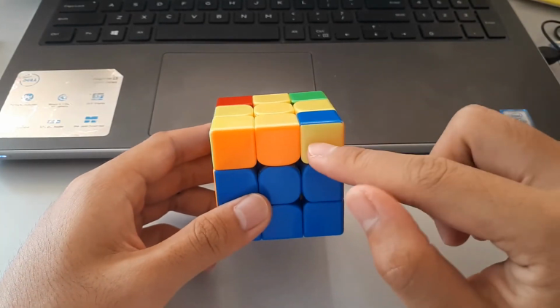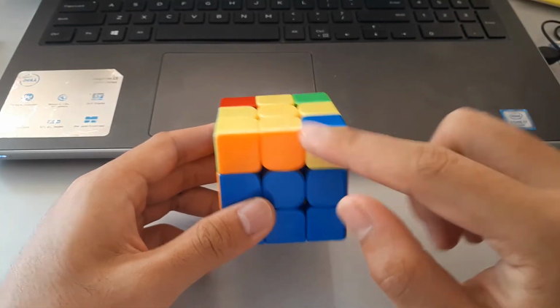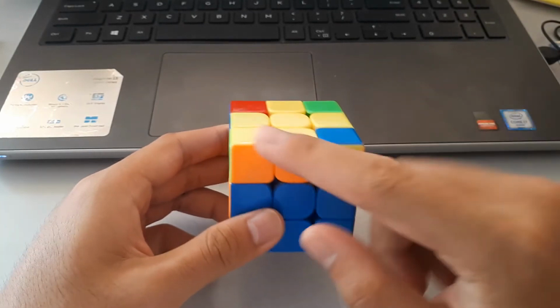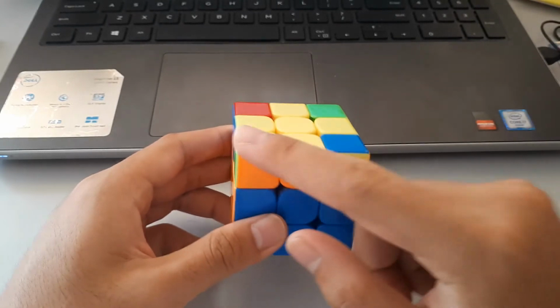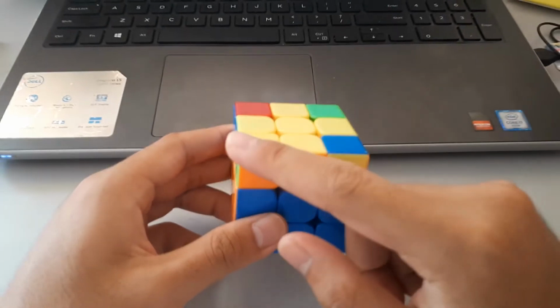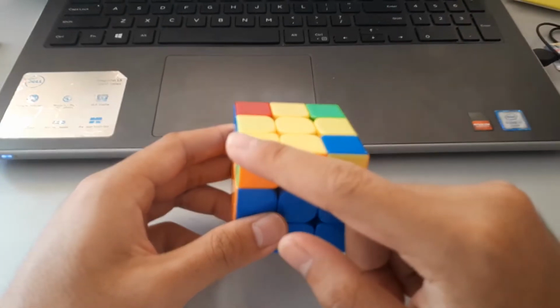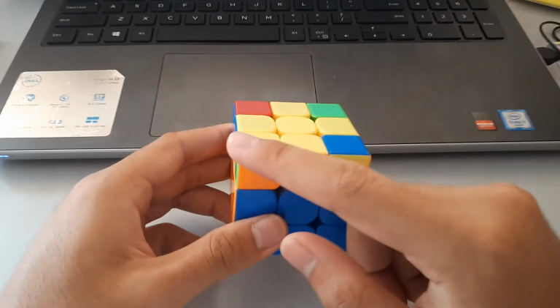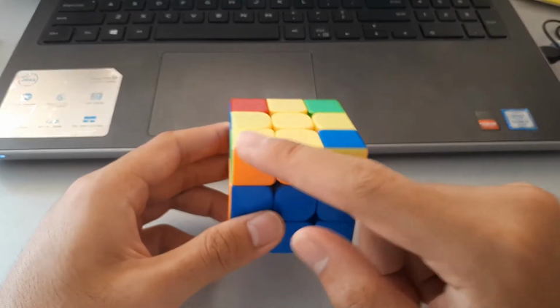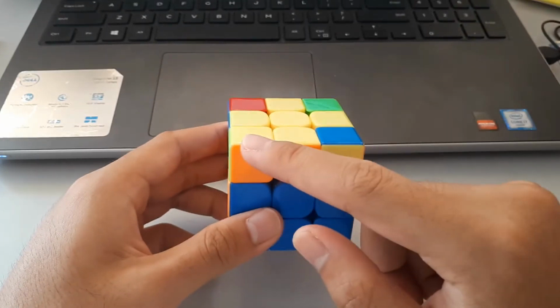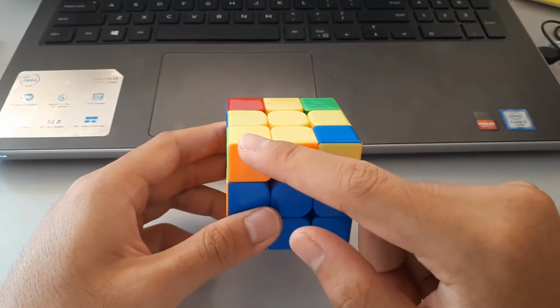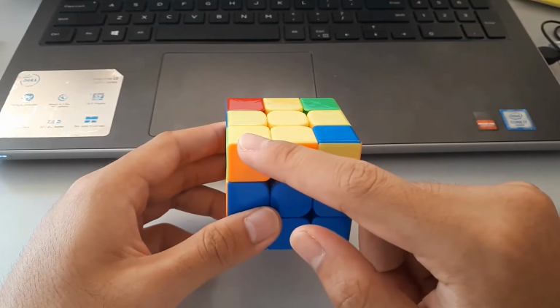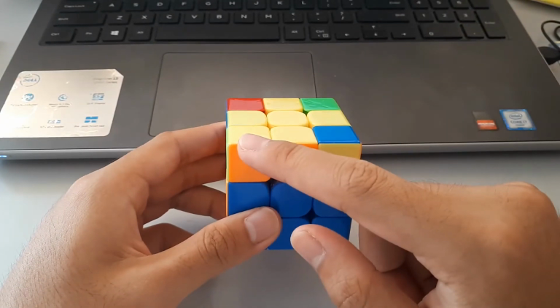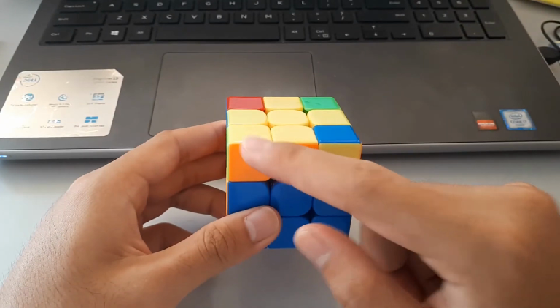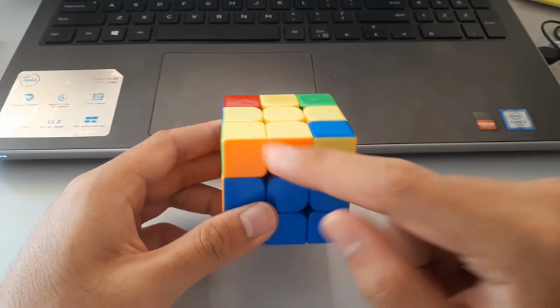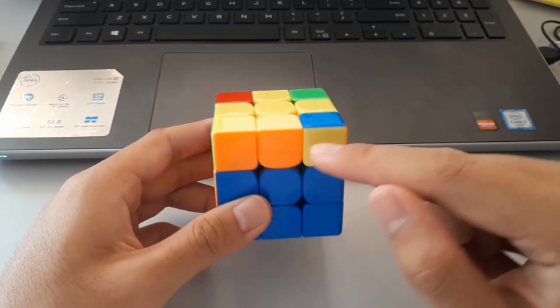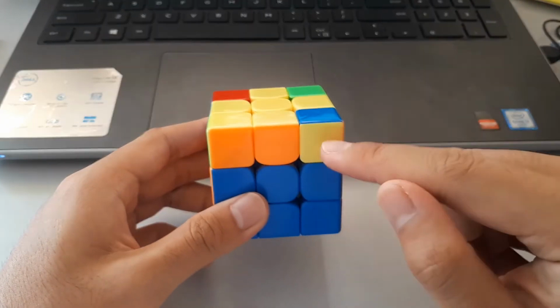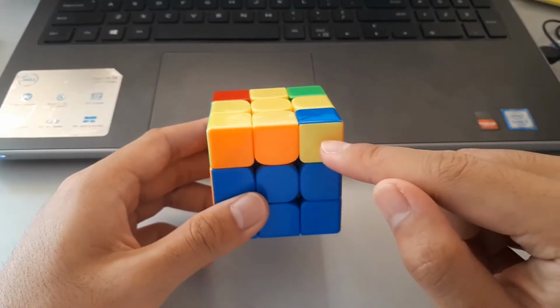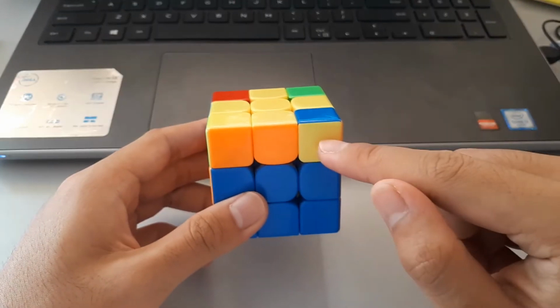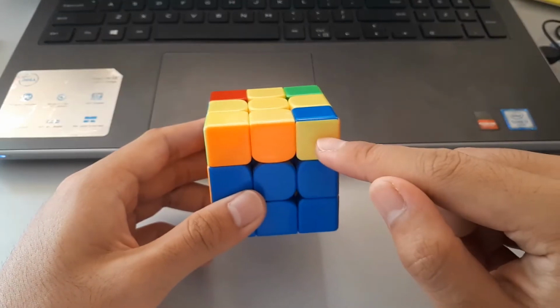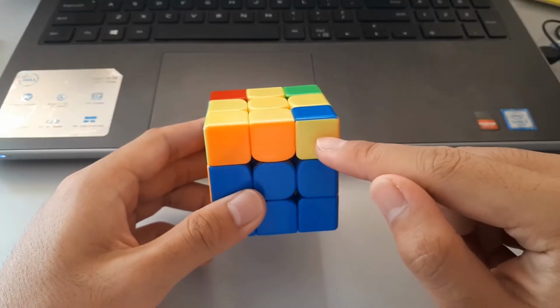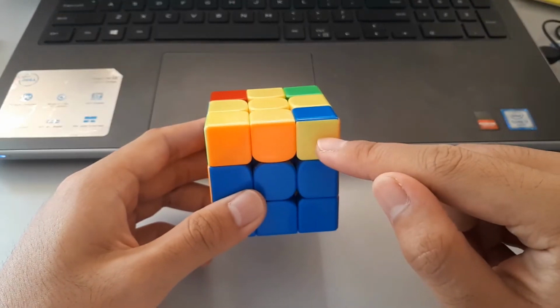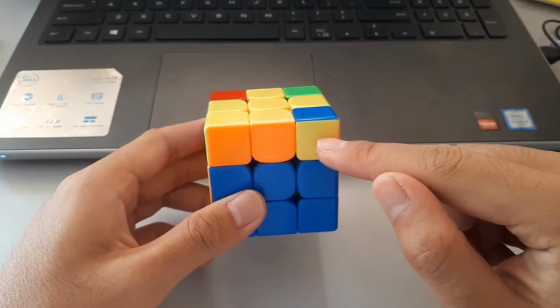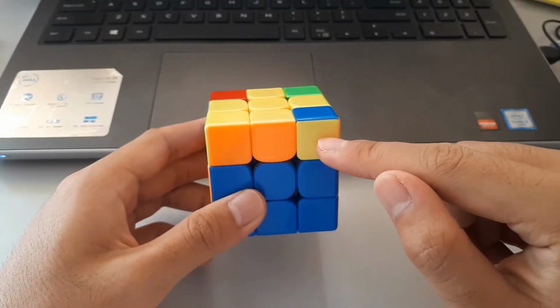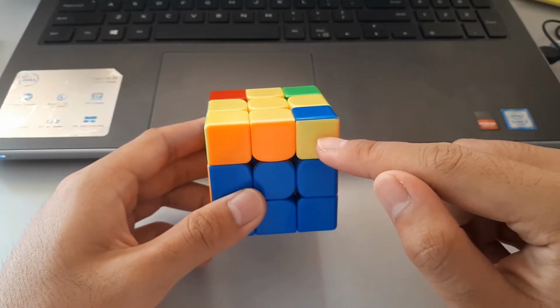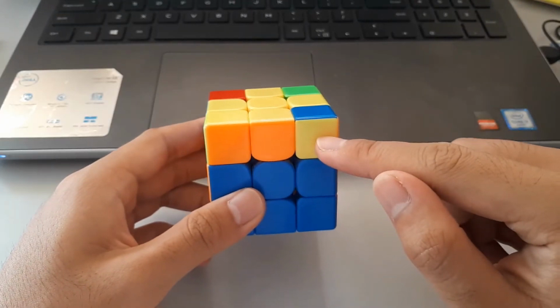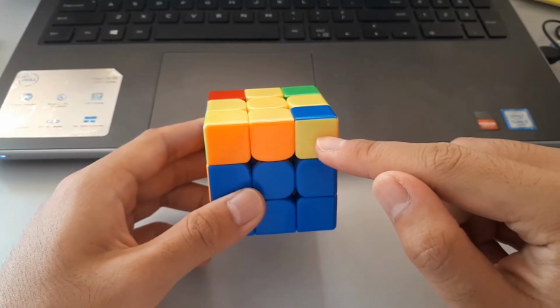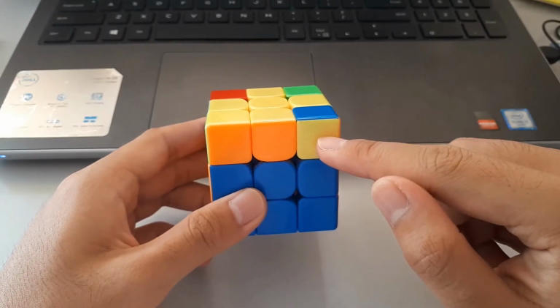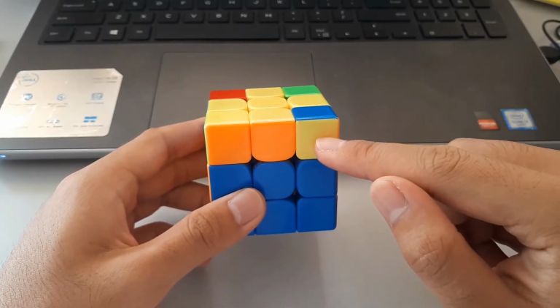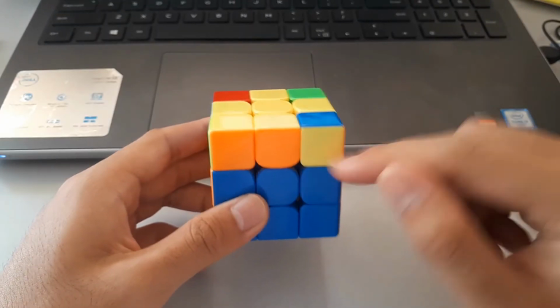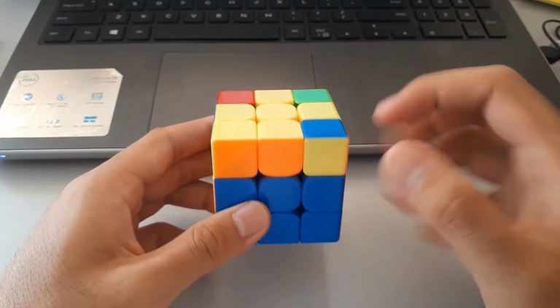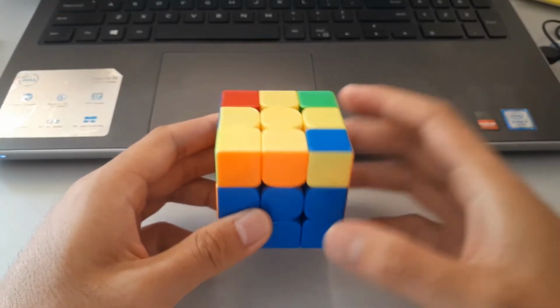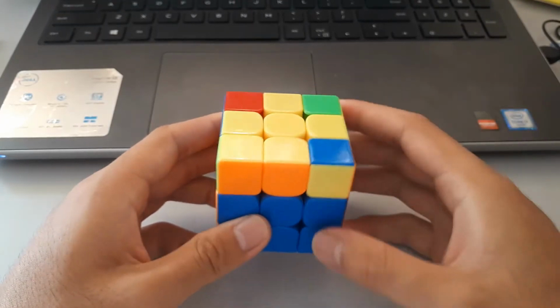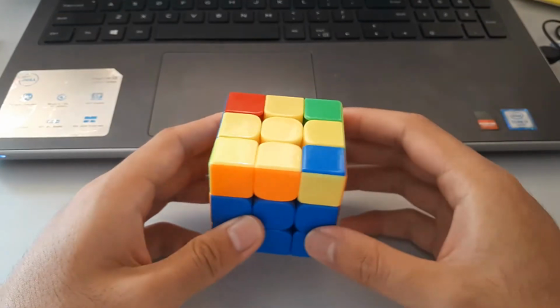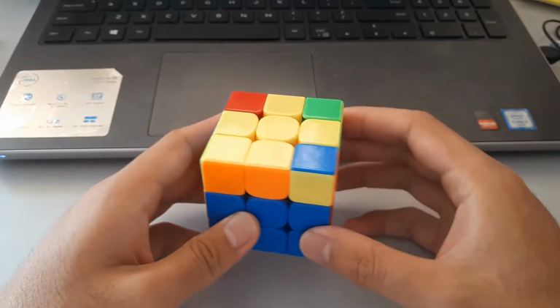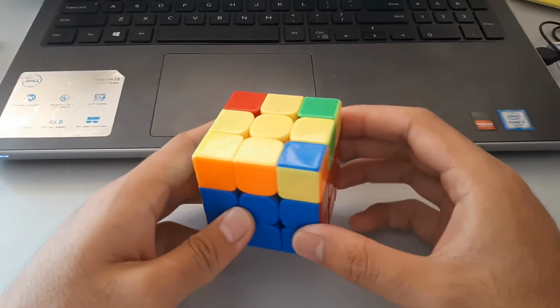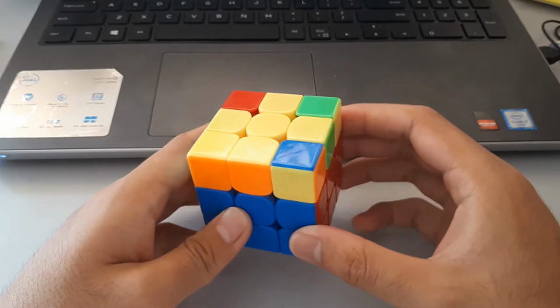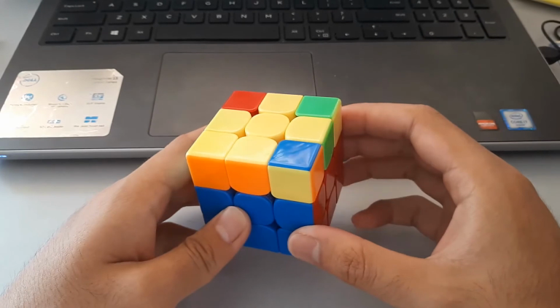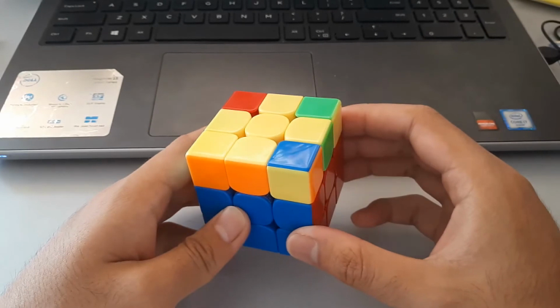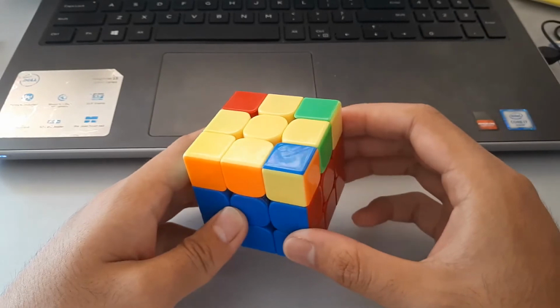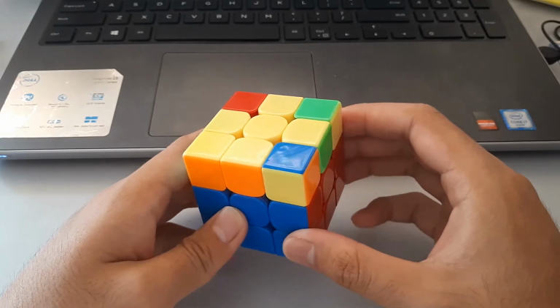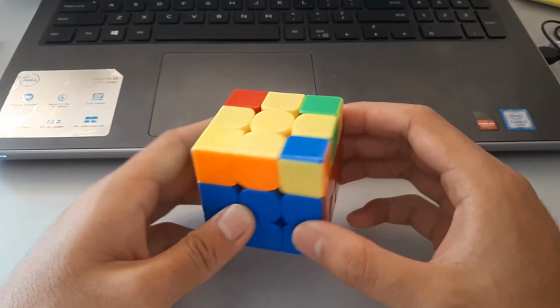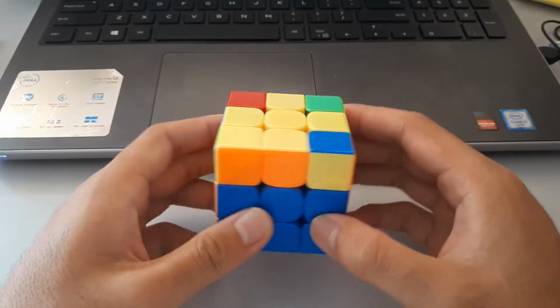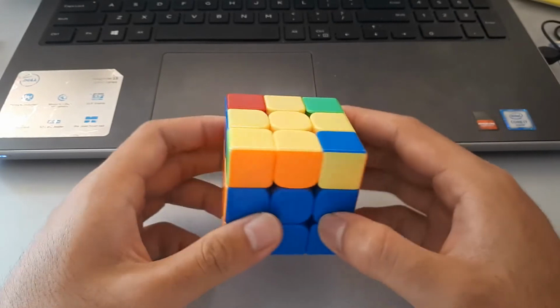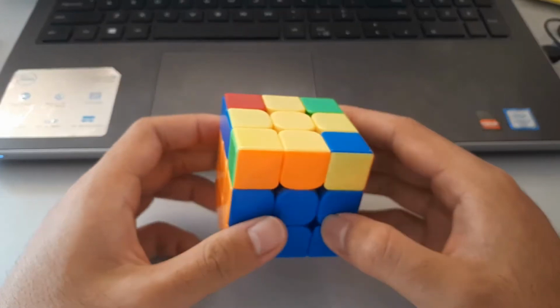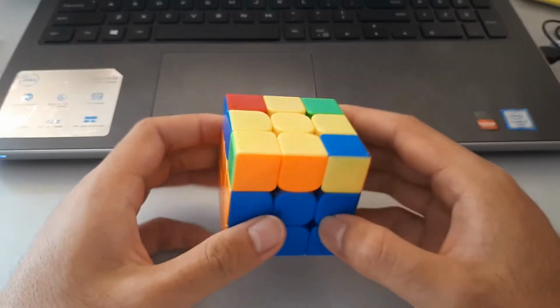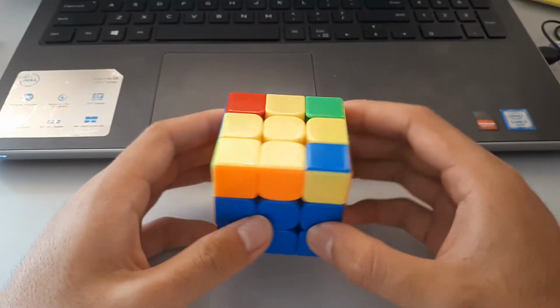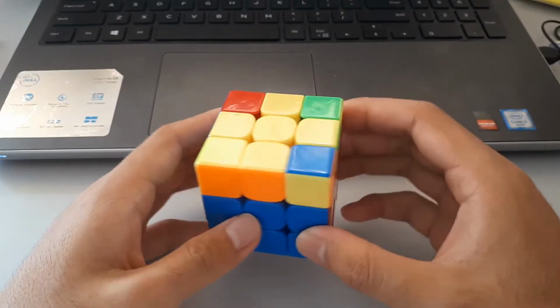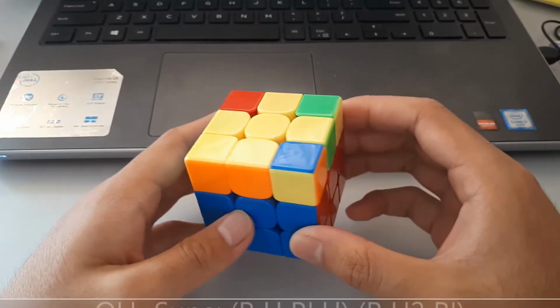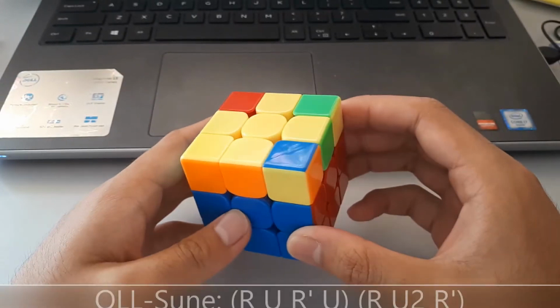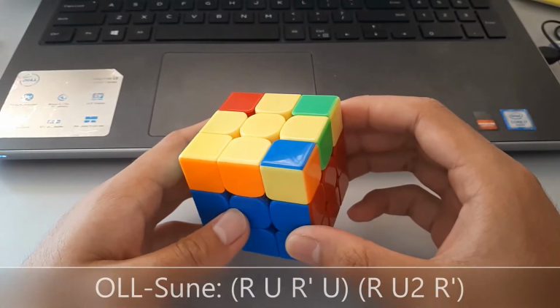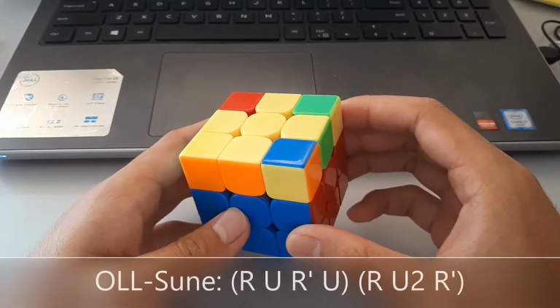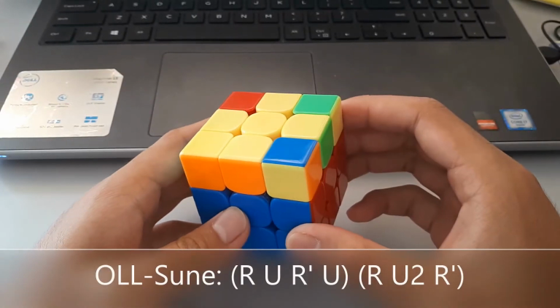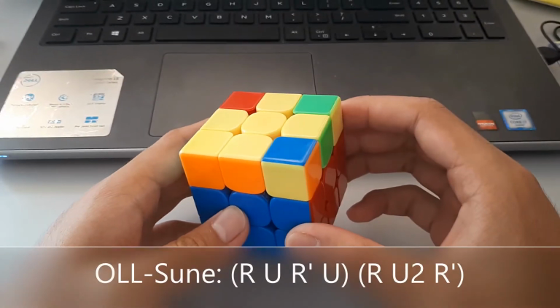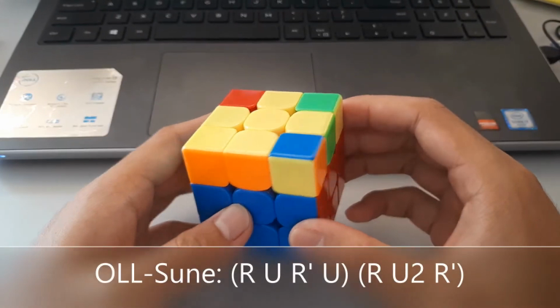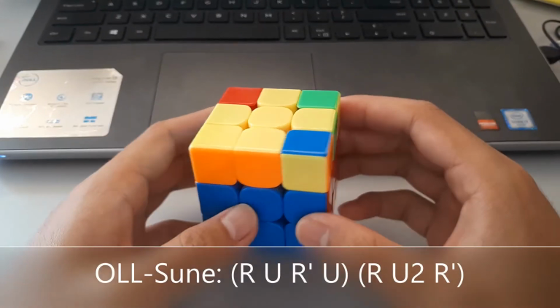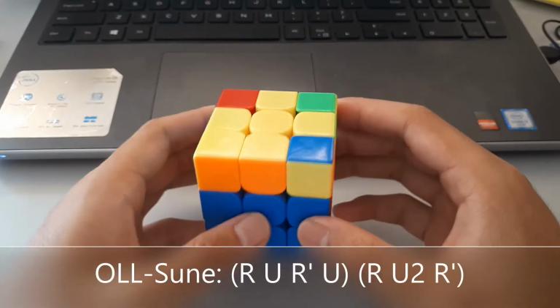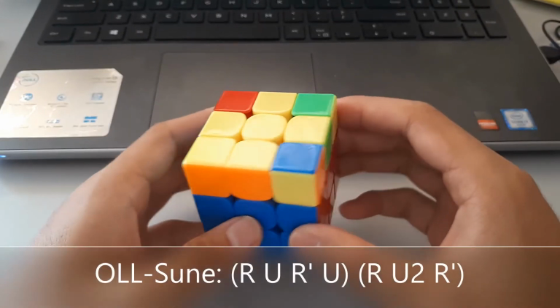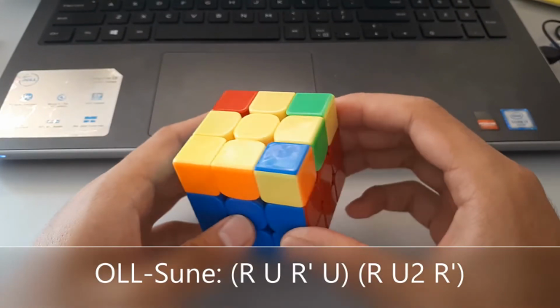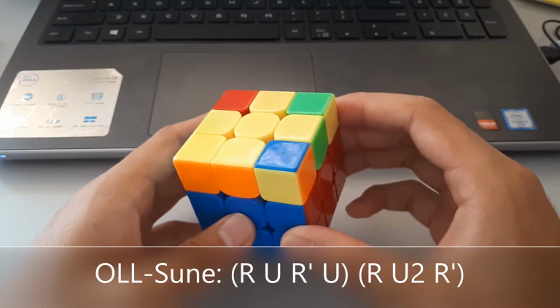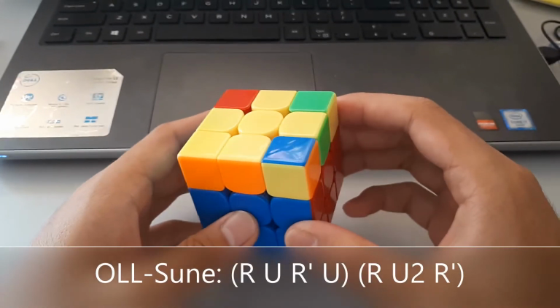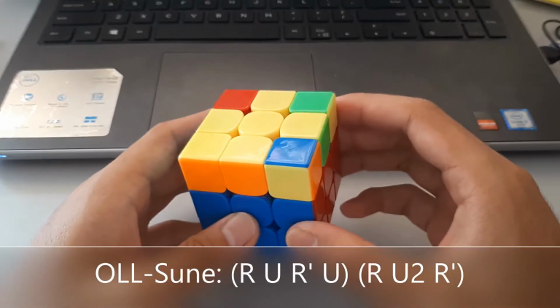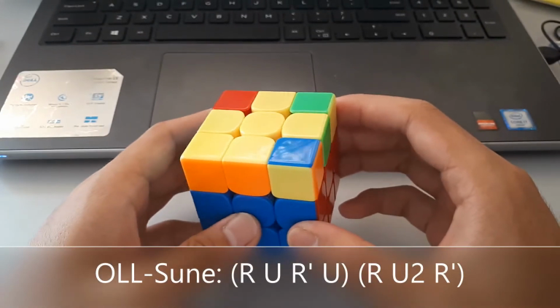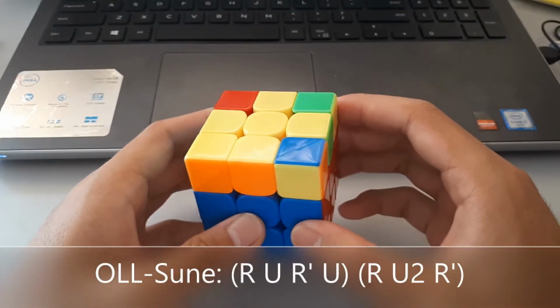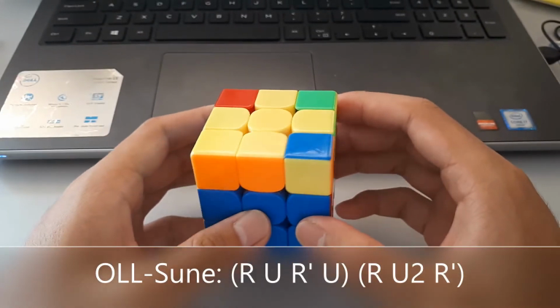You can put it at the front here, and you can see this one — that's the correct way to hold it. Then do this algorithm; it's called the sune.